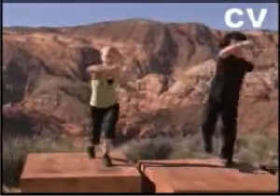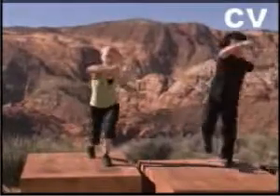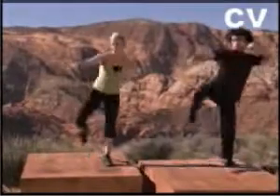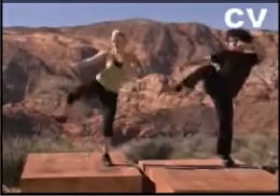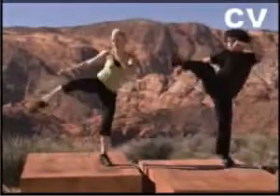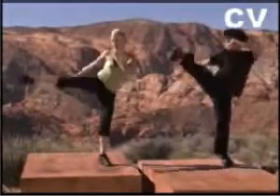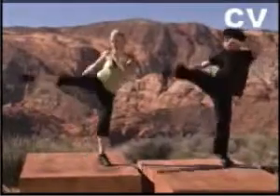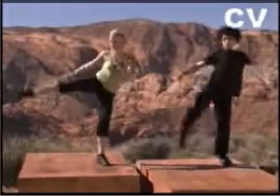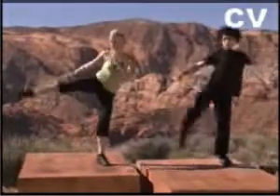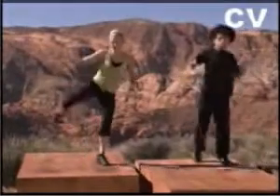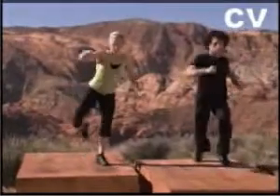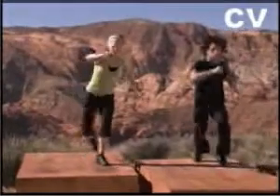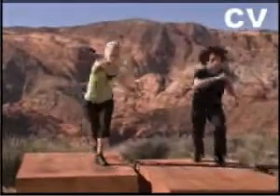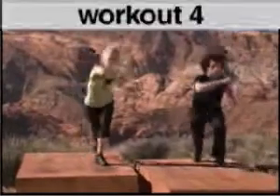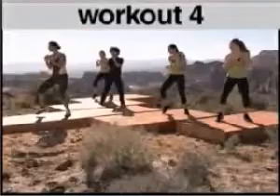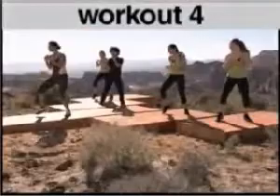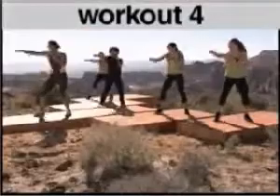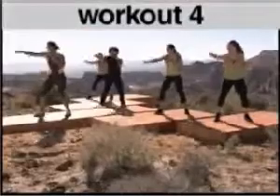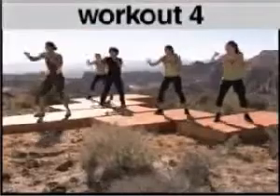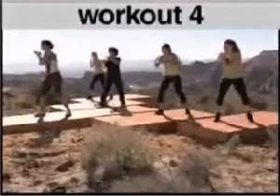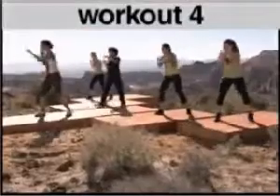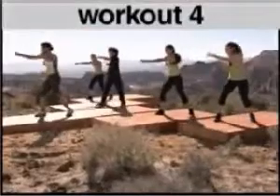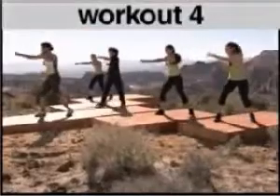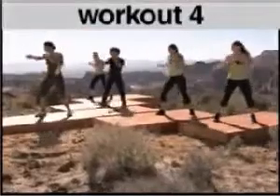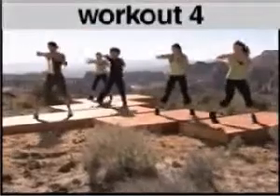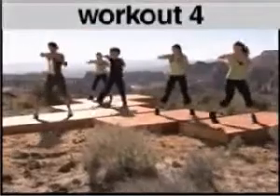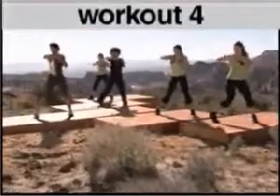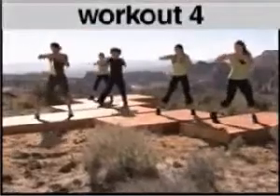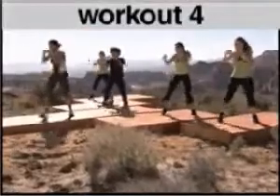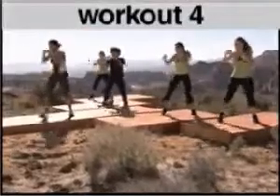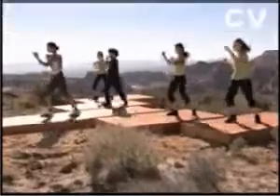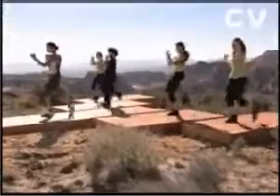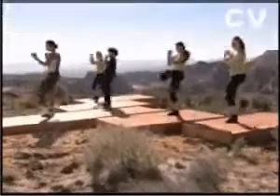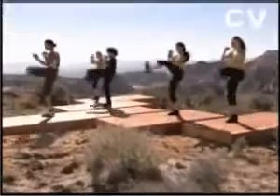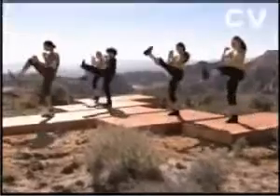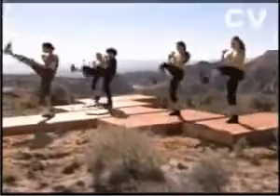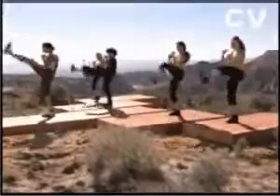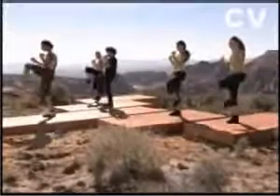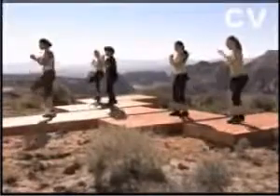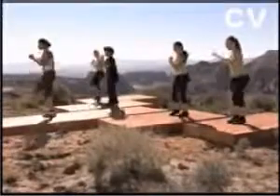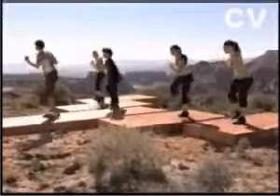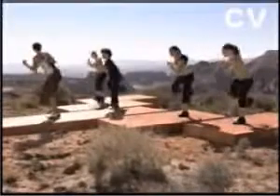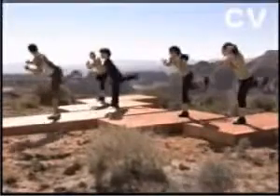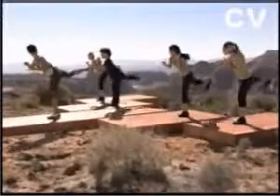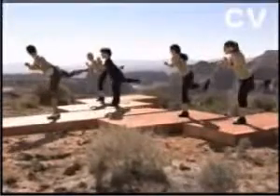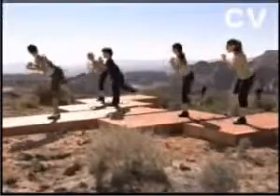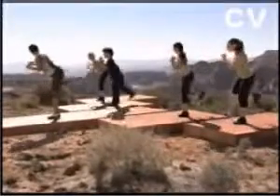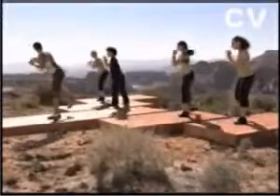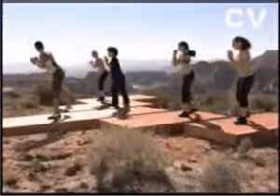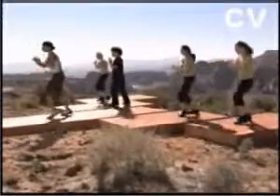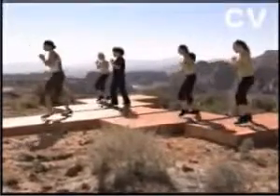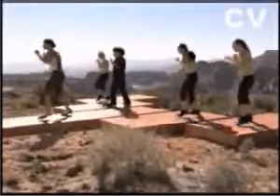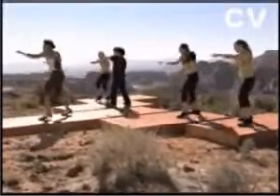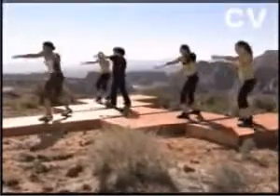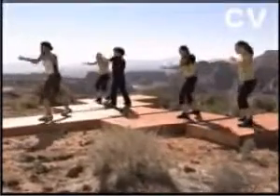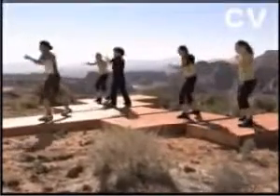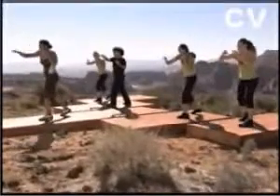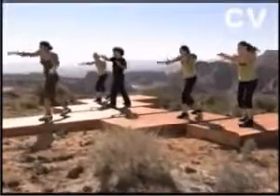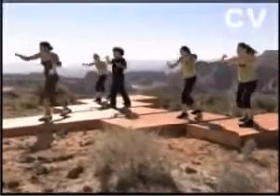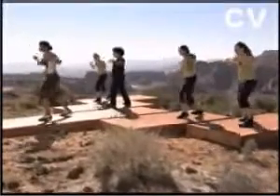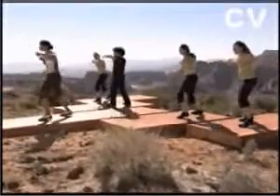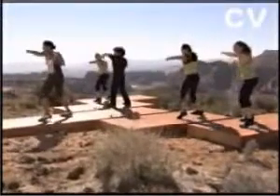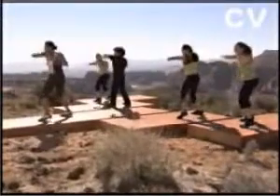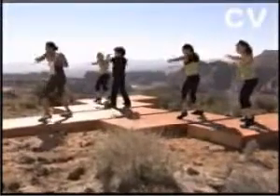Hold it down, hold. Jab, cross, hook, step, front. Back. When you do the back kick, drop the chest.